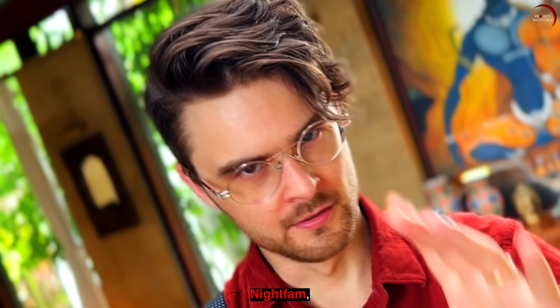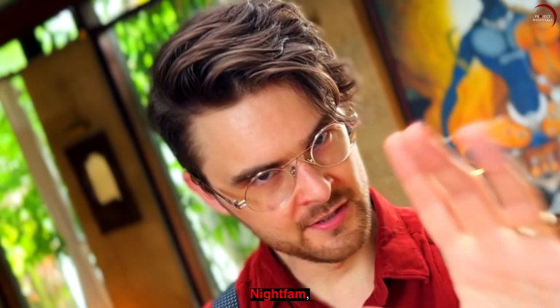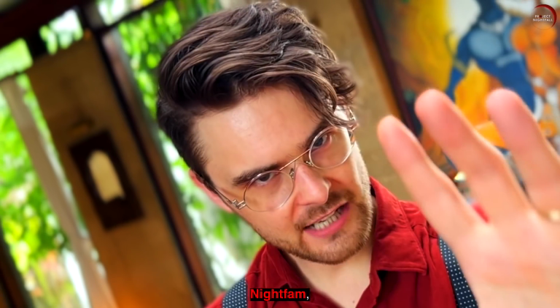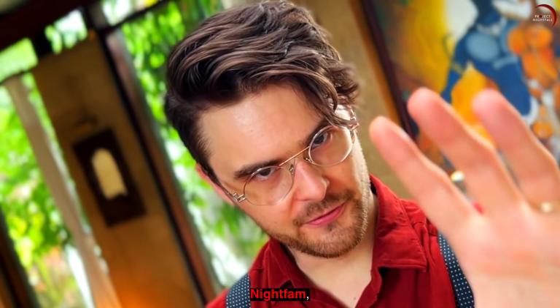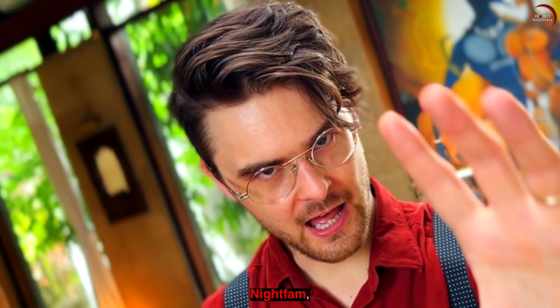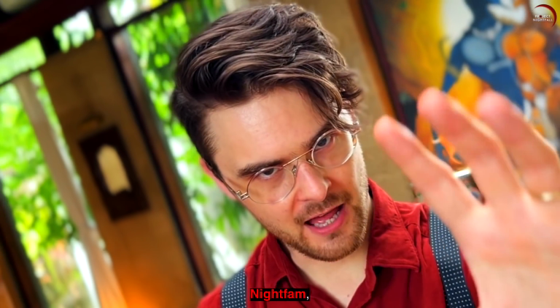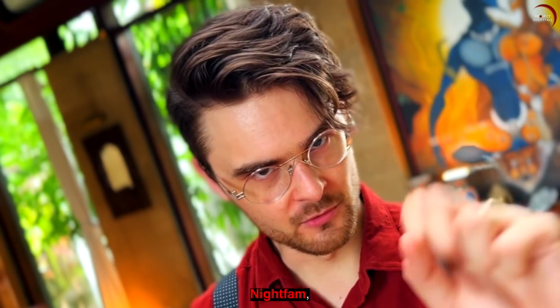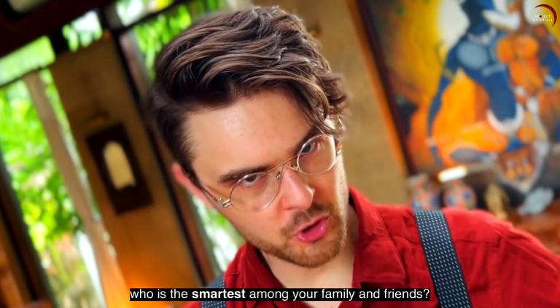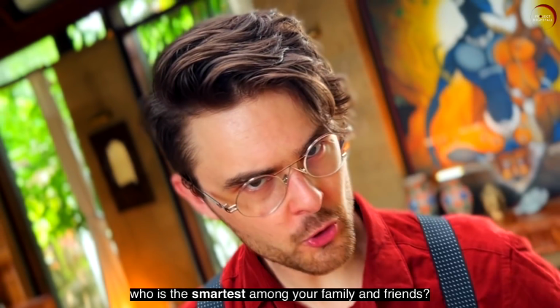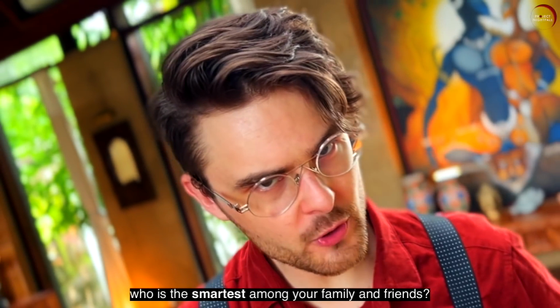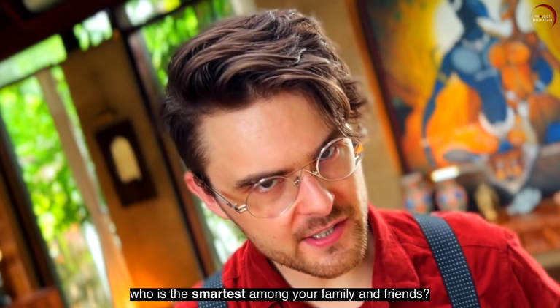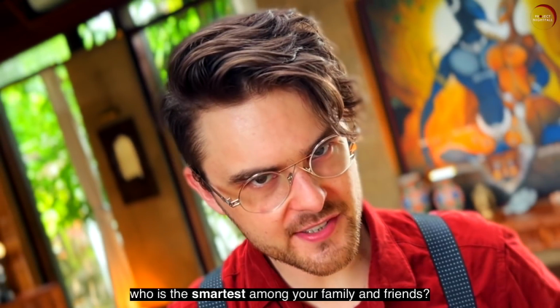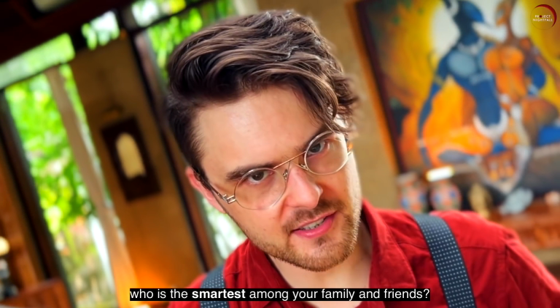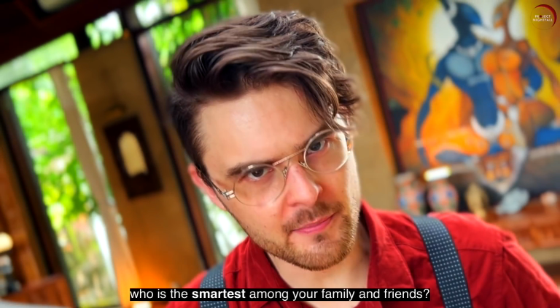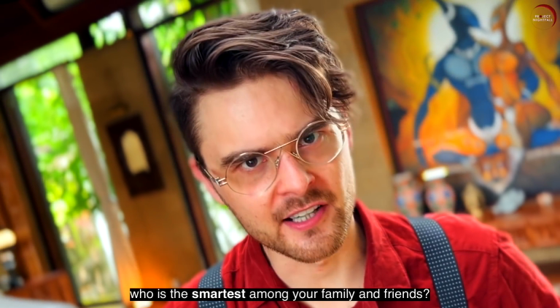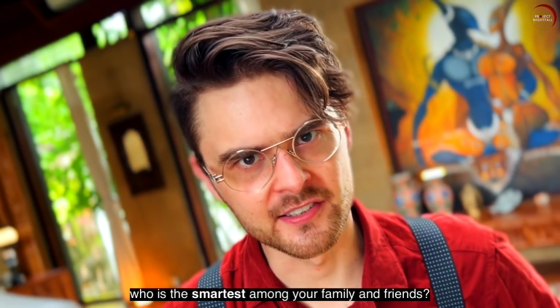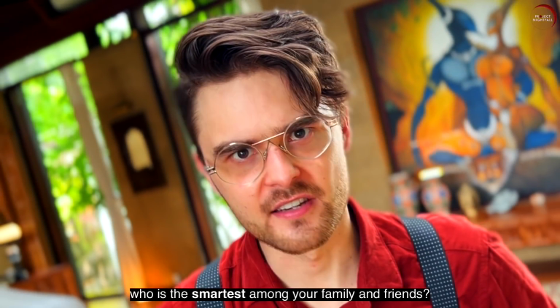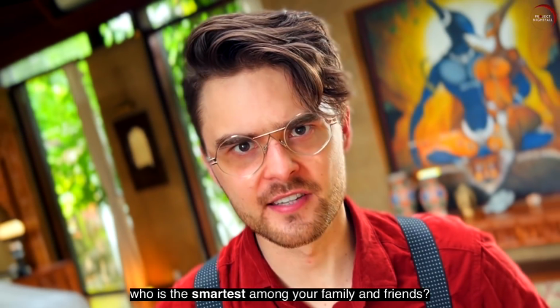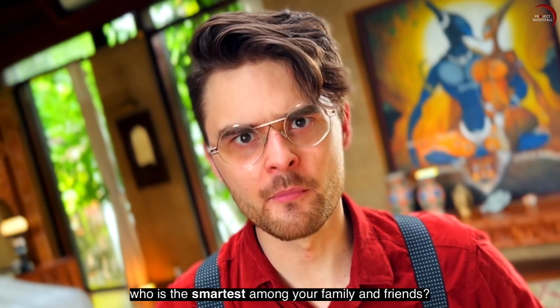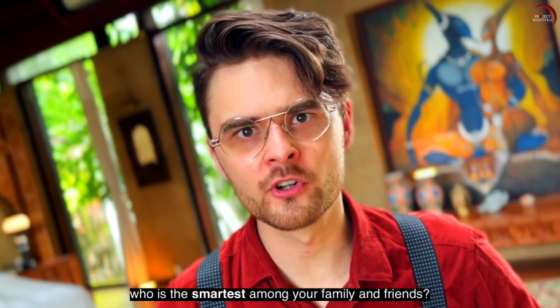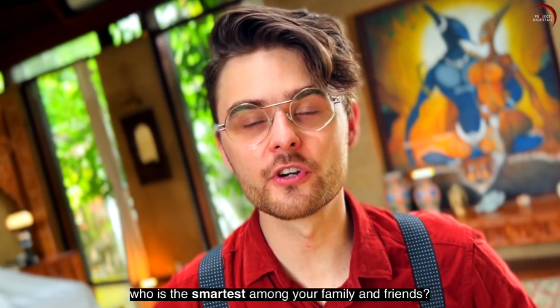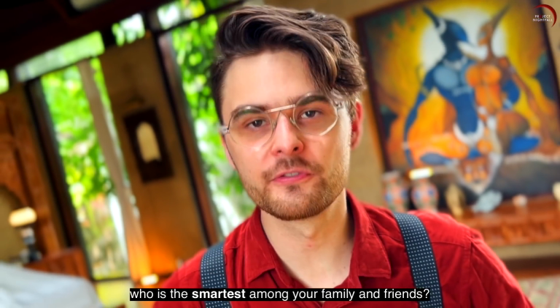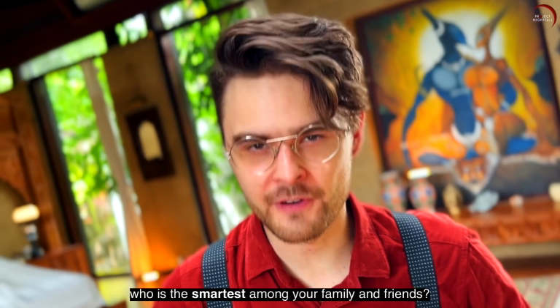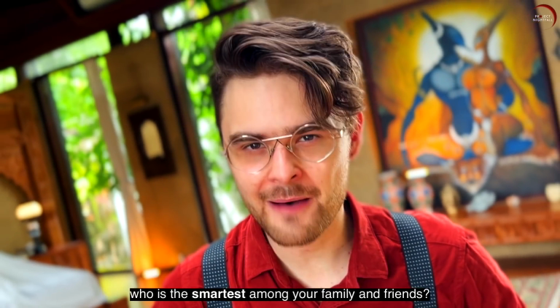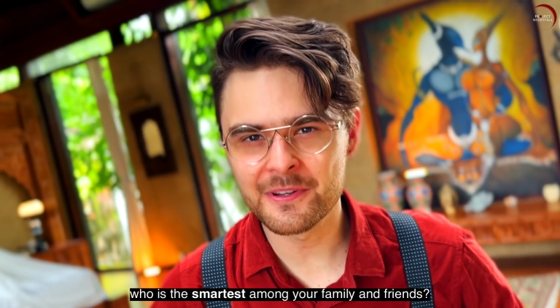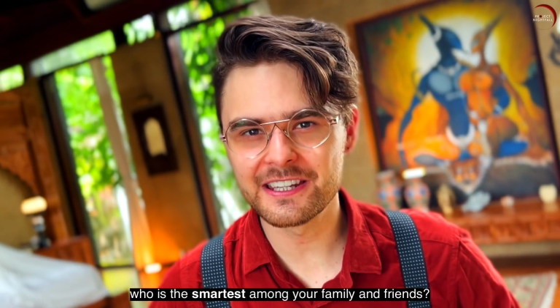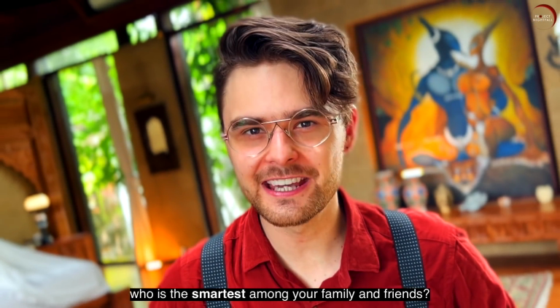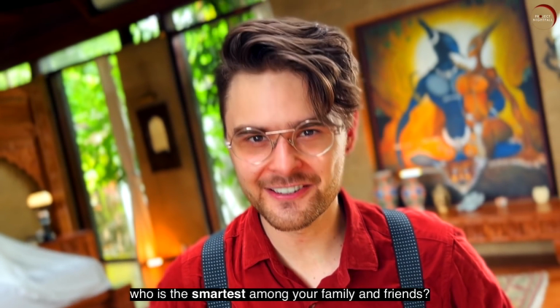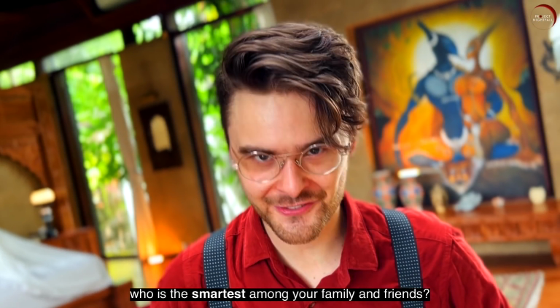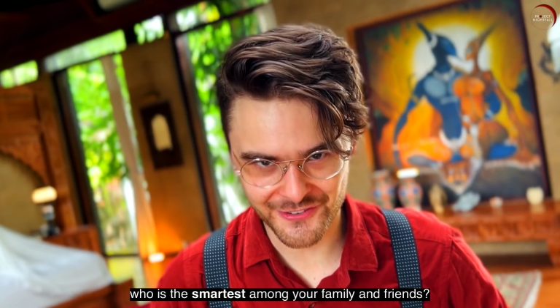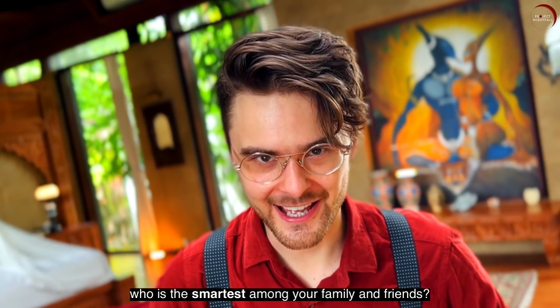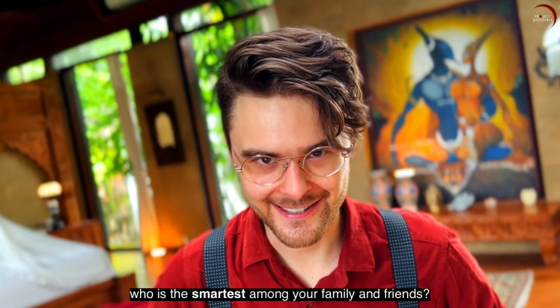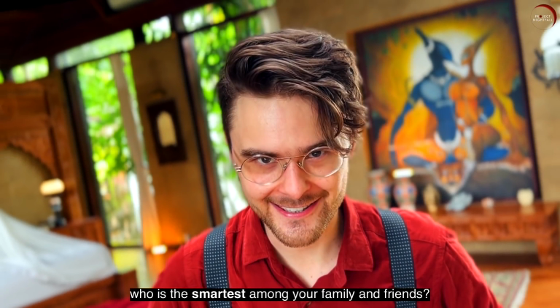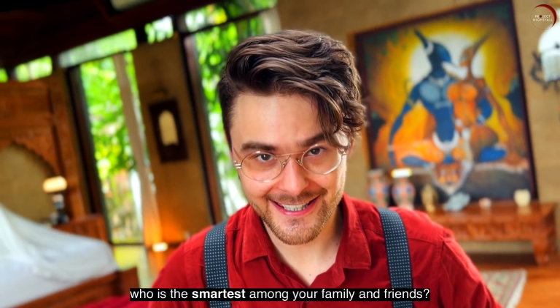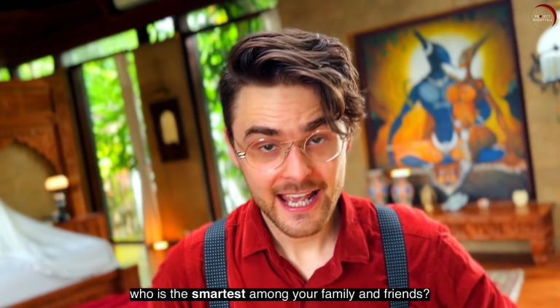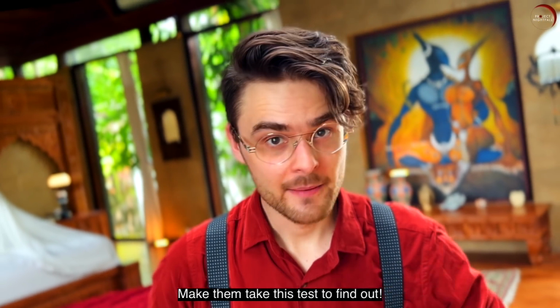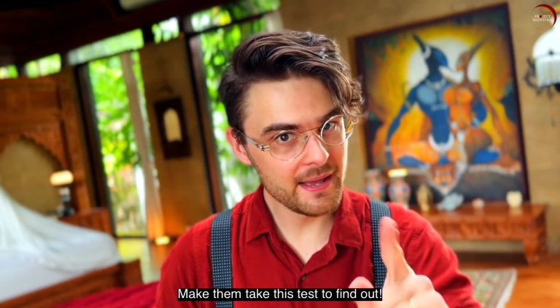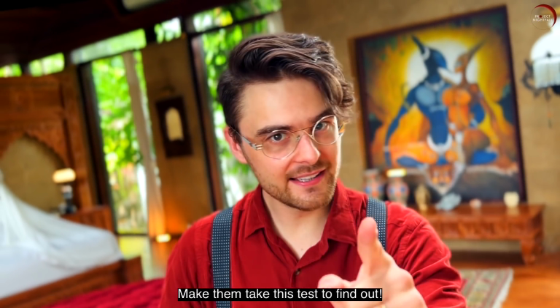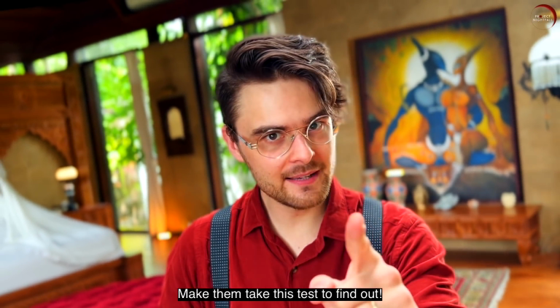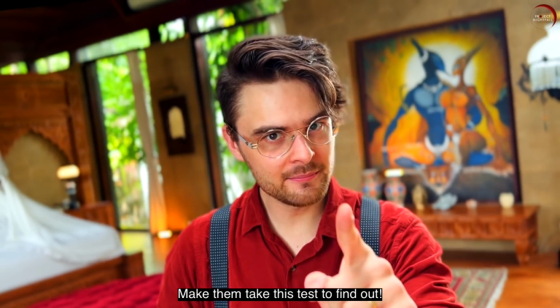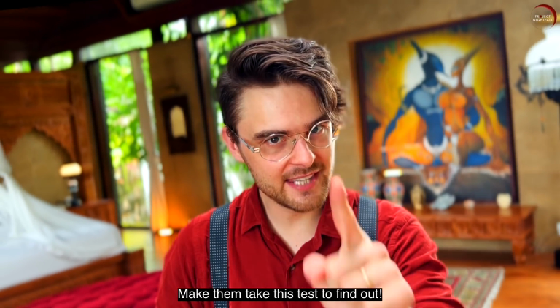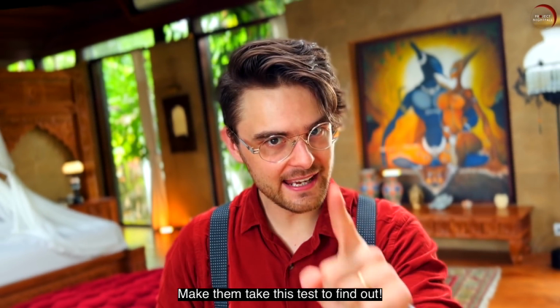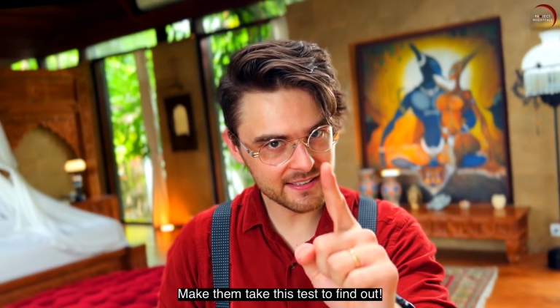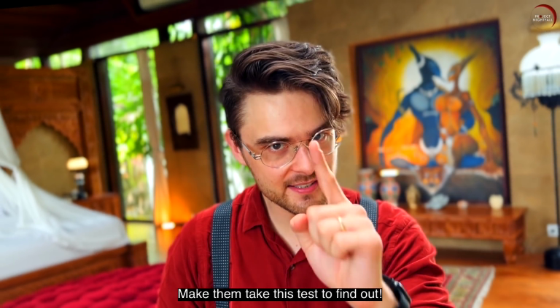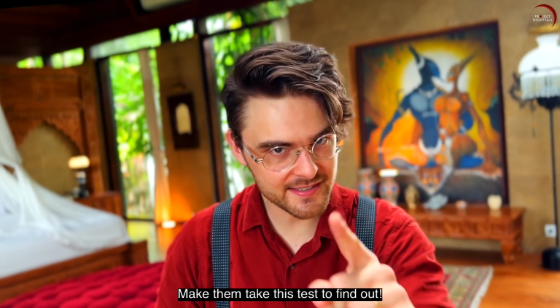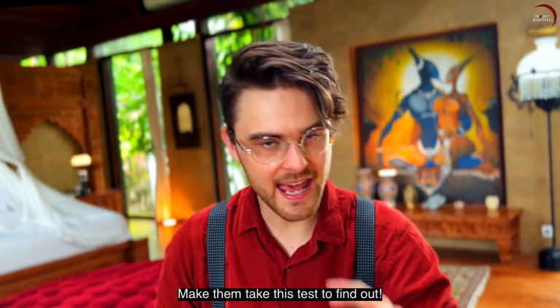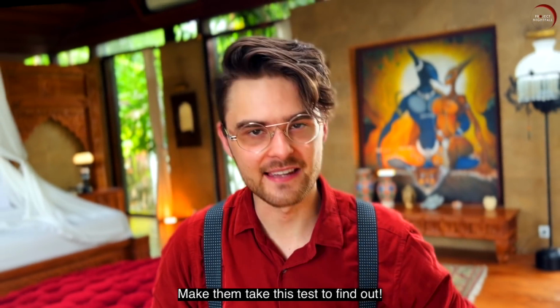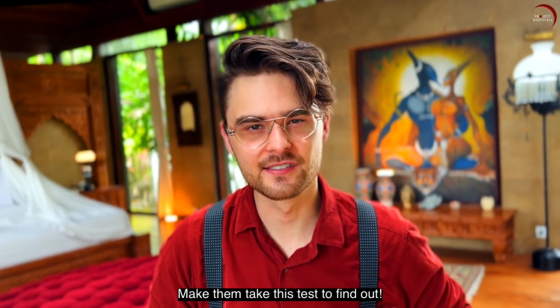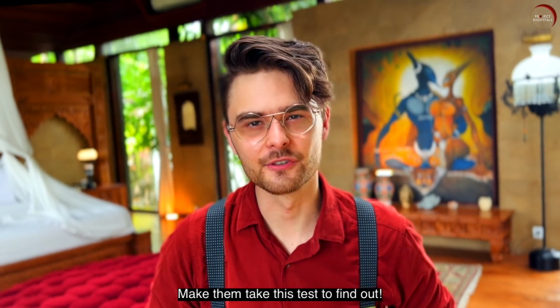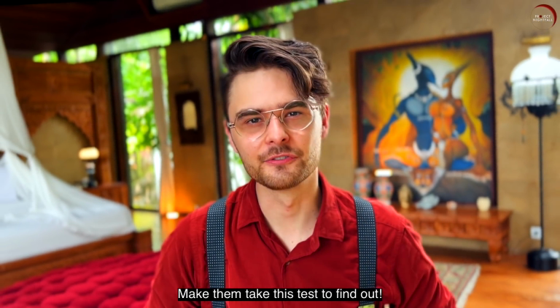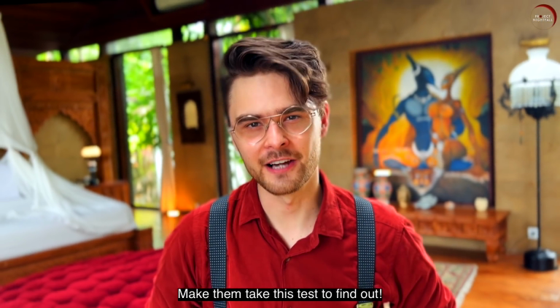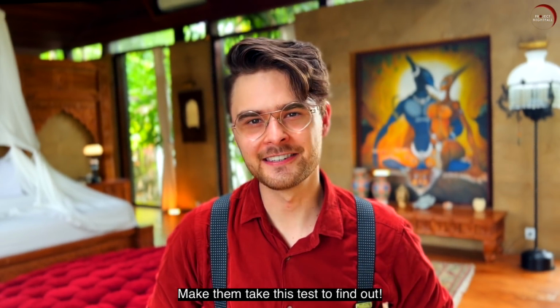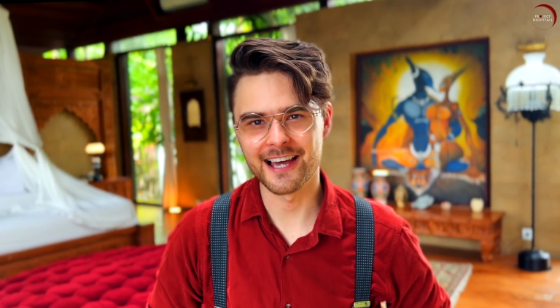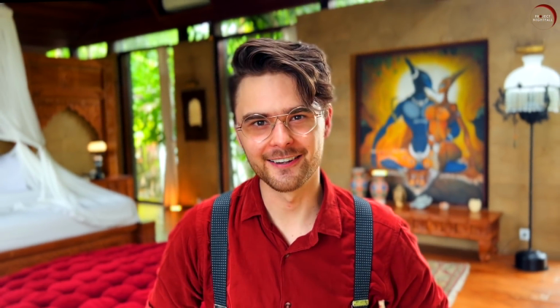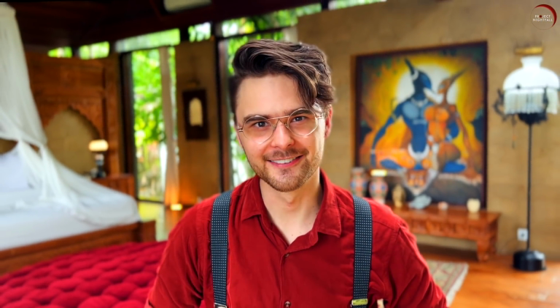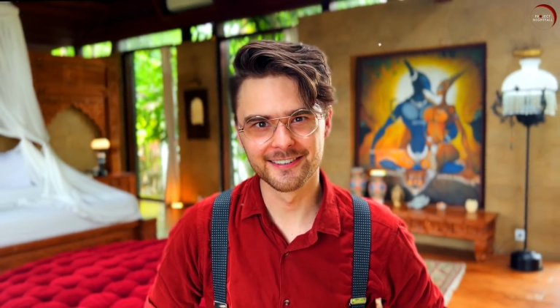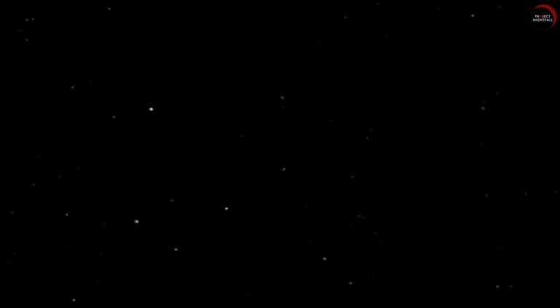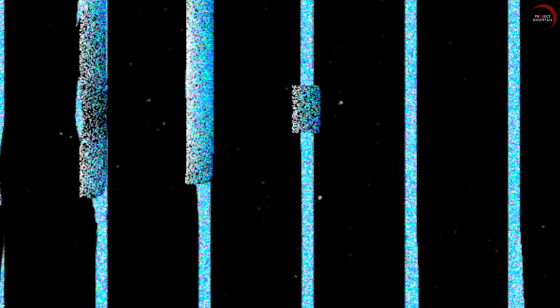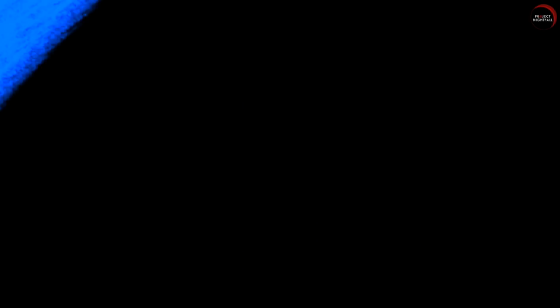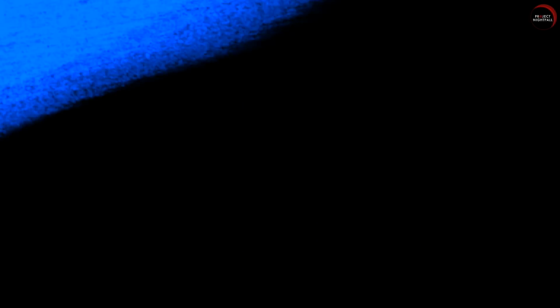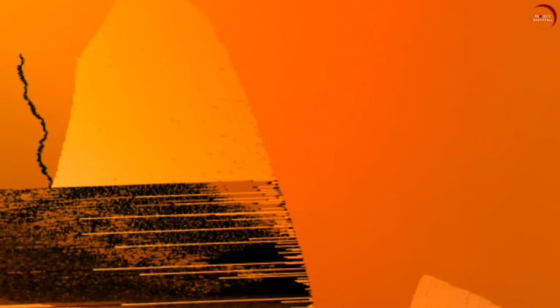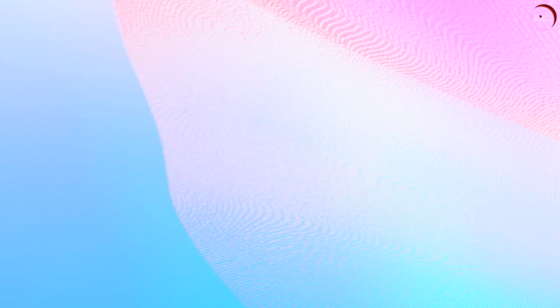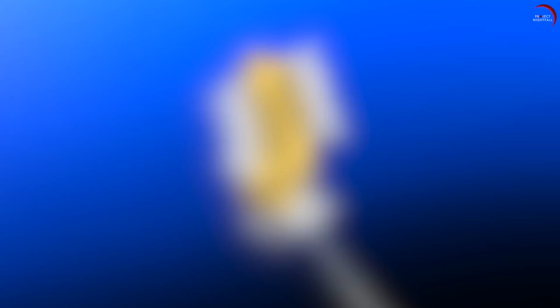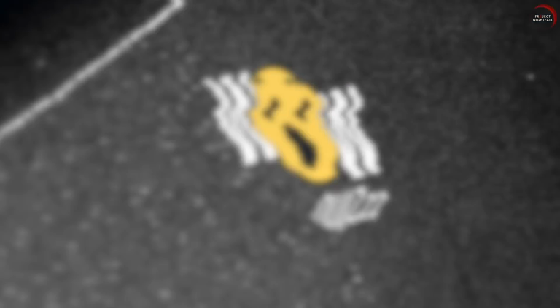NatFam, who is the smartest among your family and friends? Make them take this test to find out. Wow, quiz!